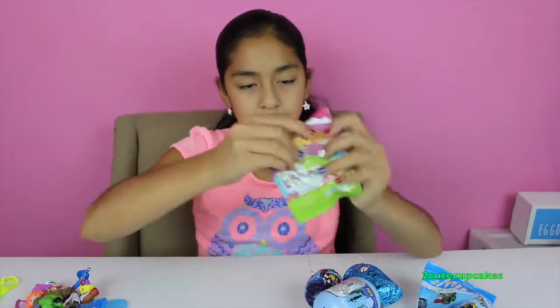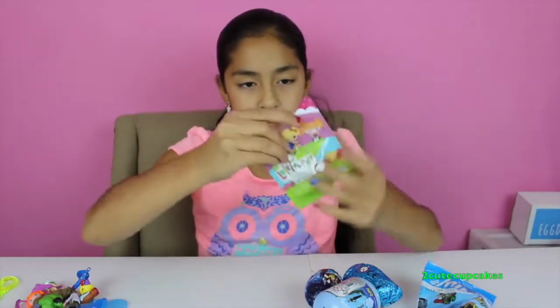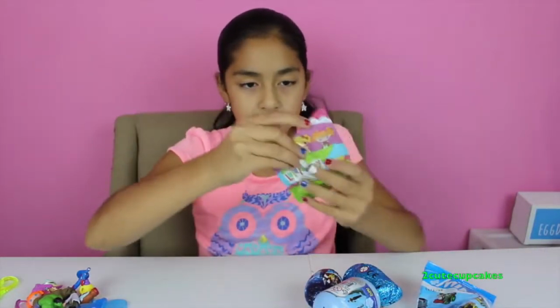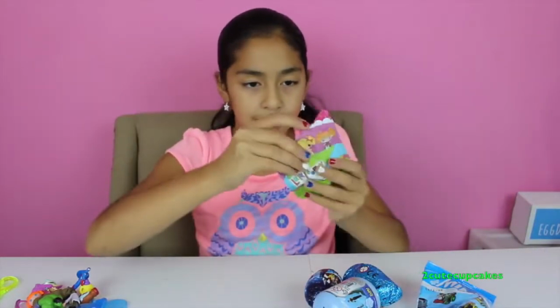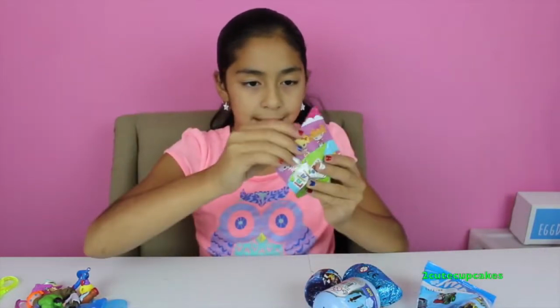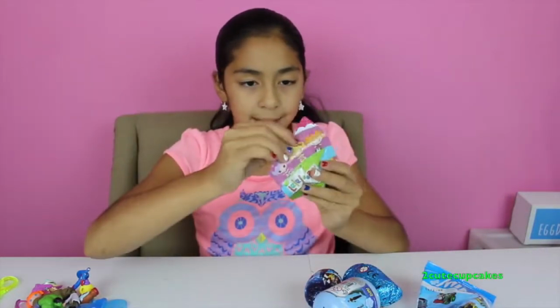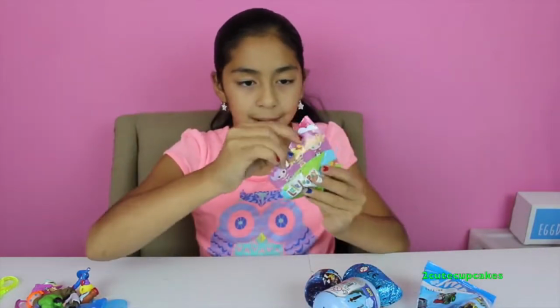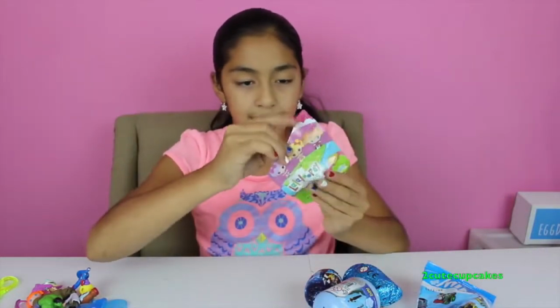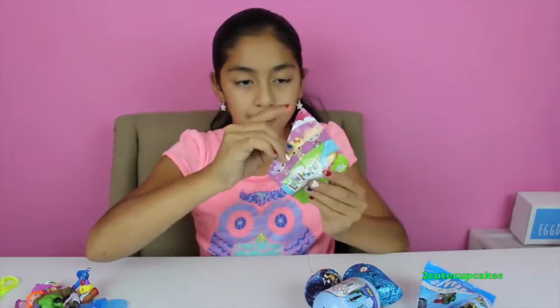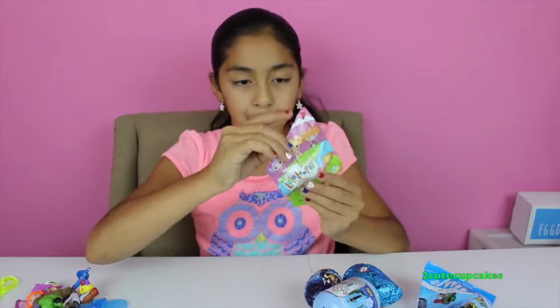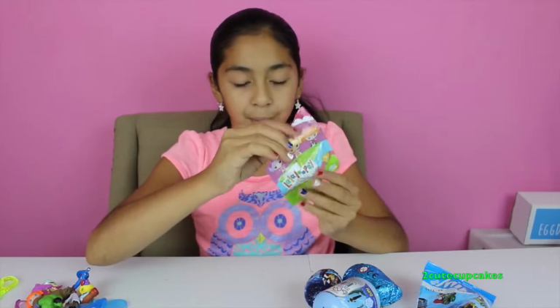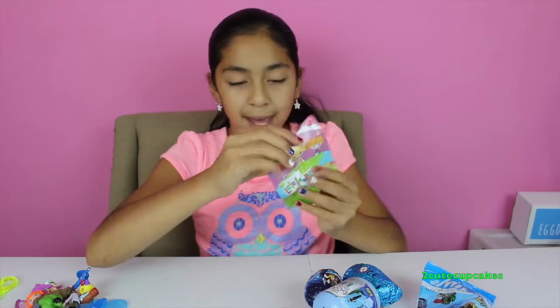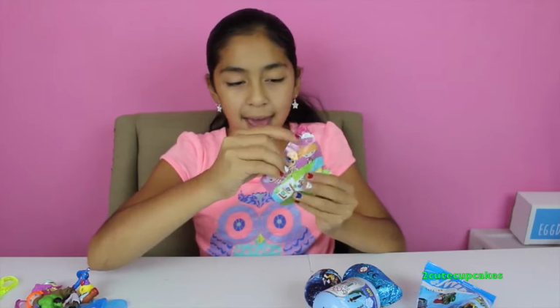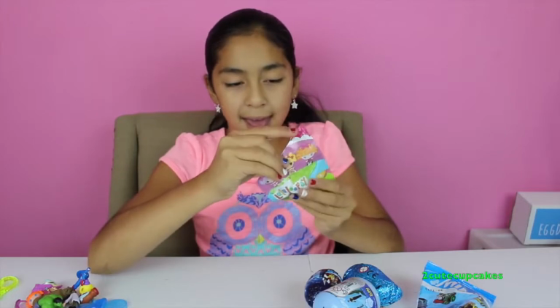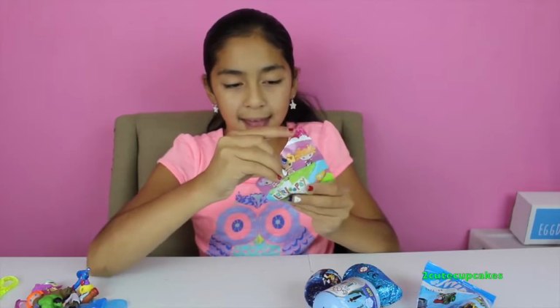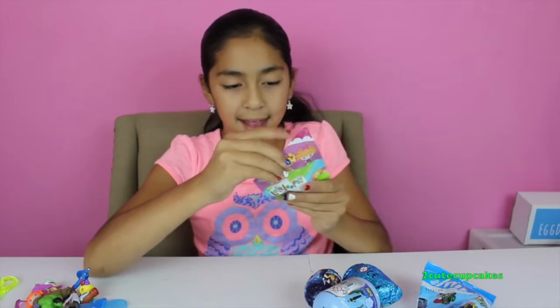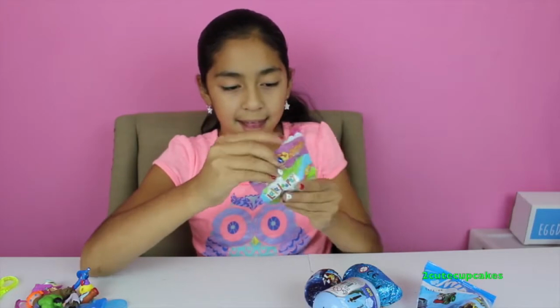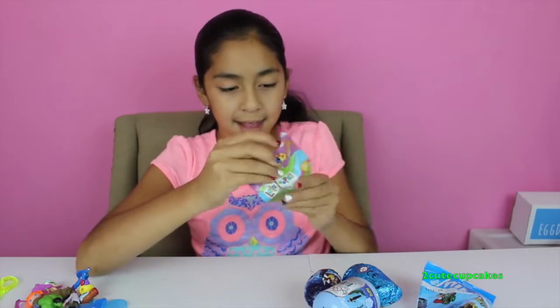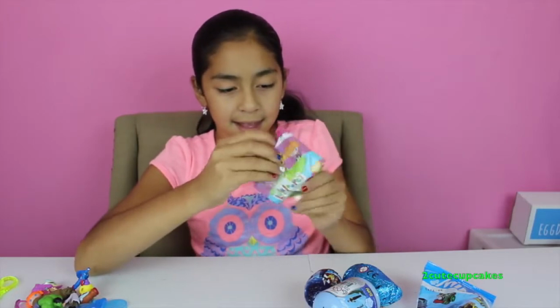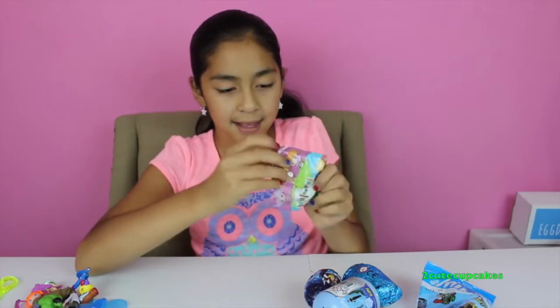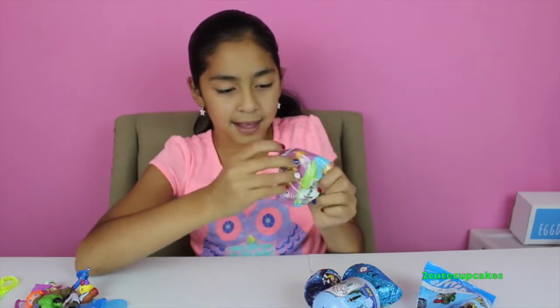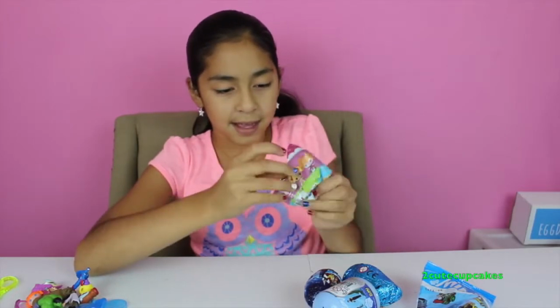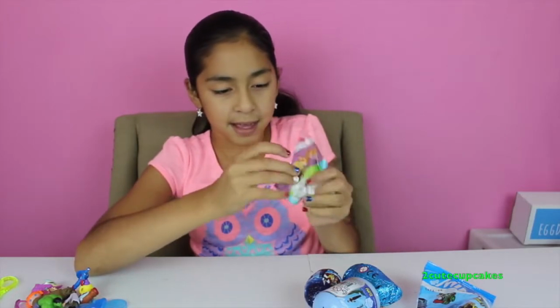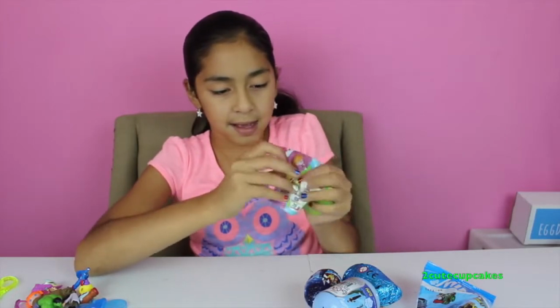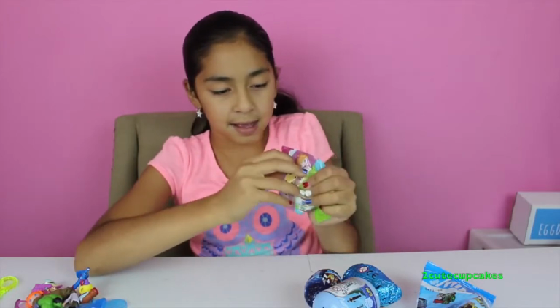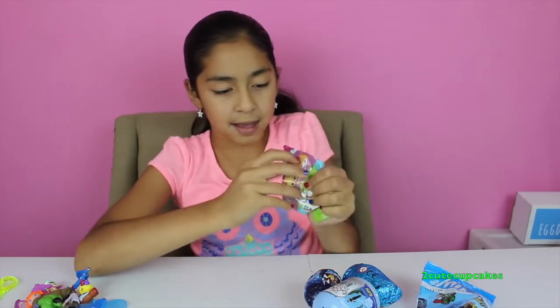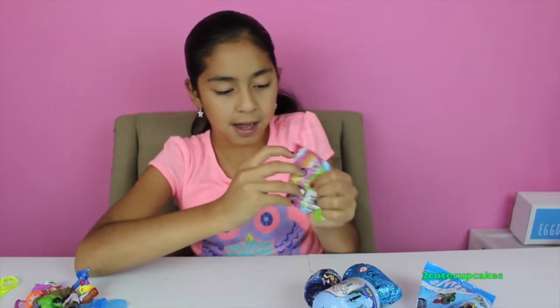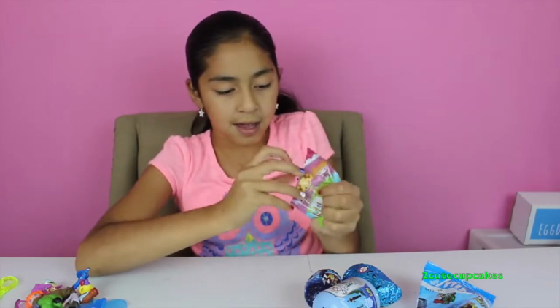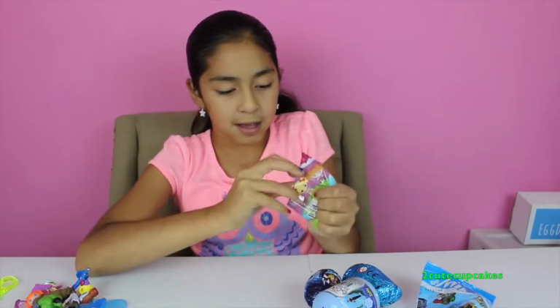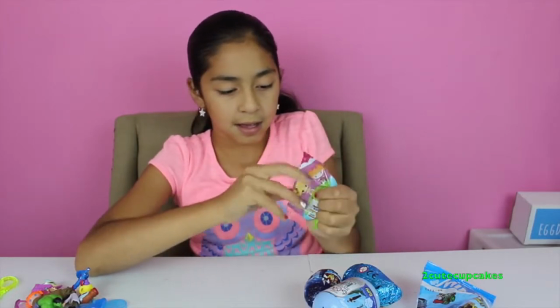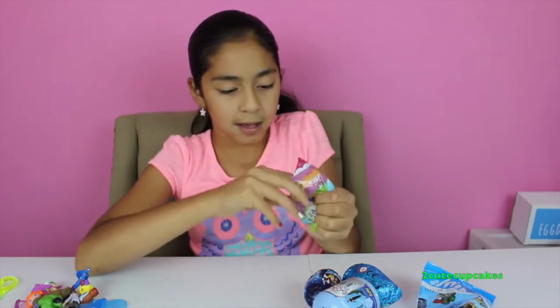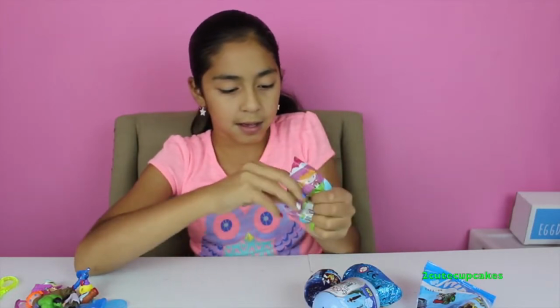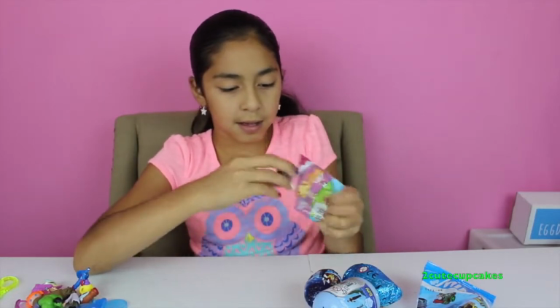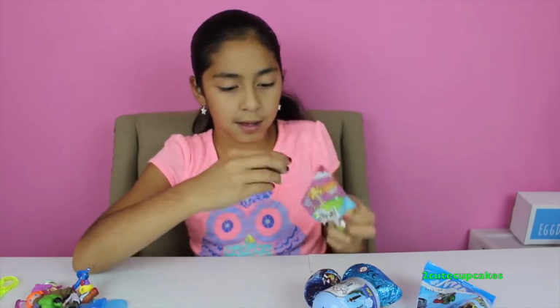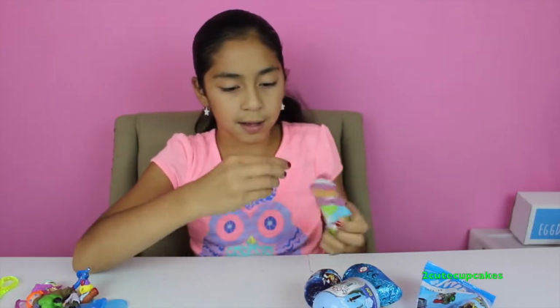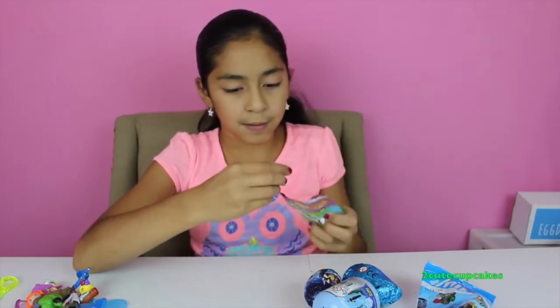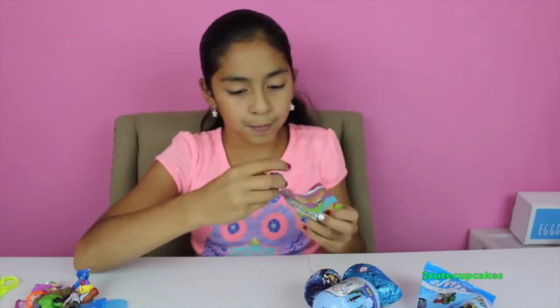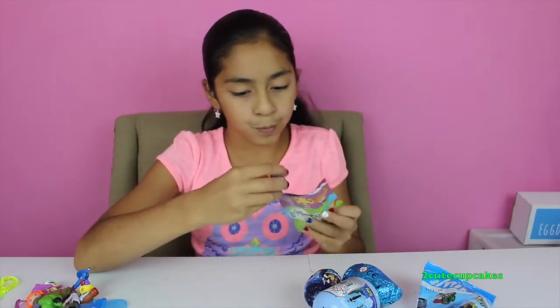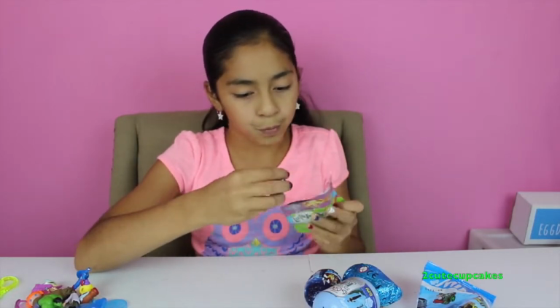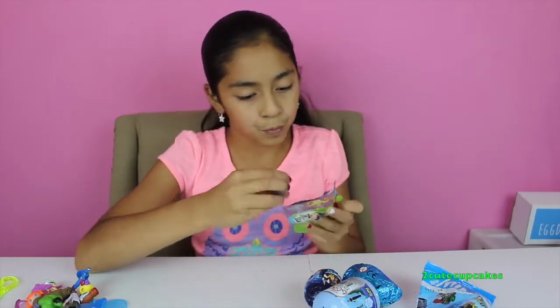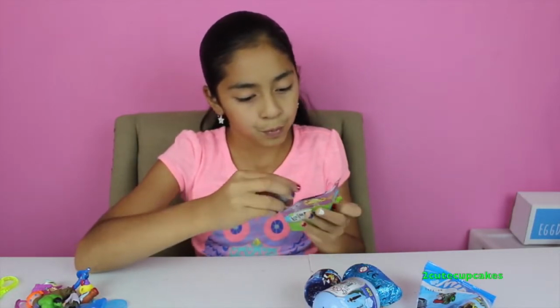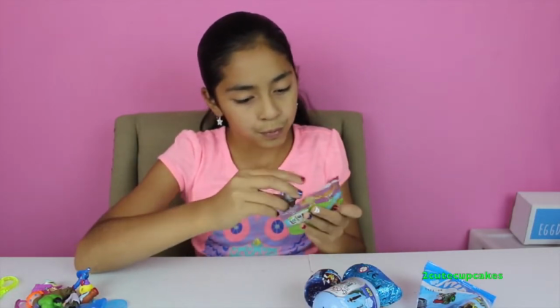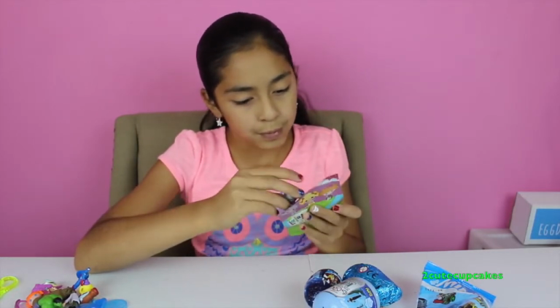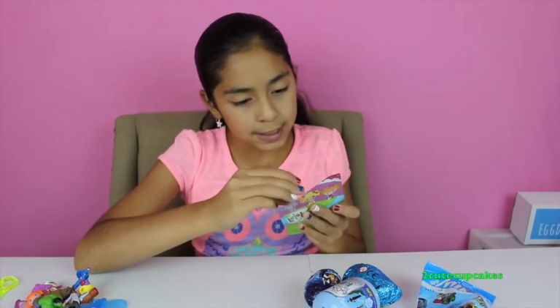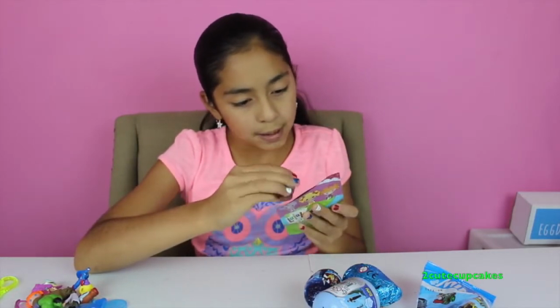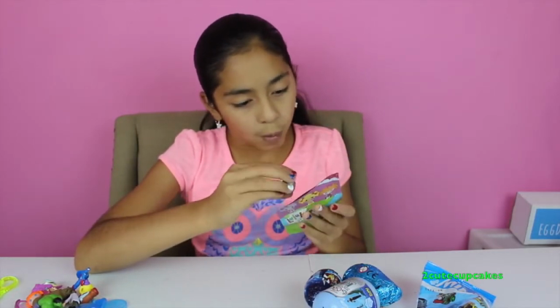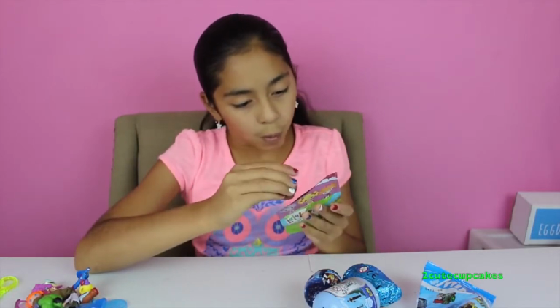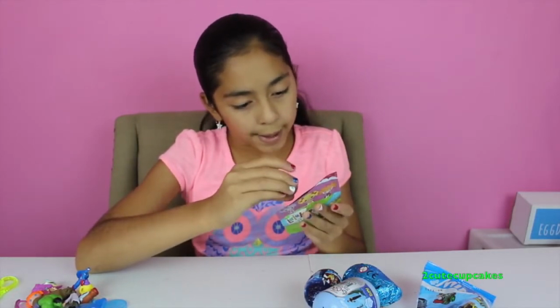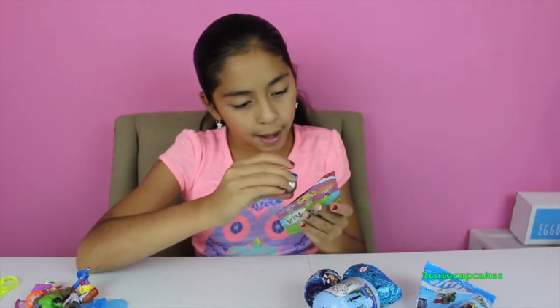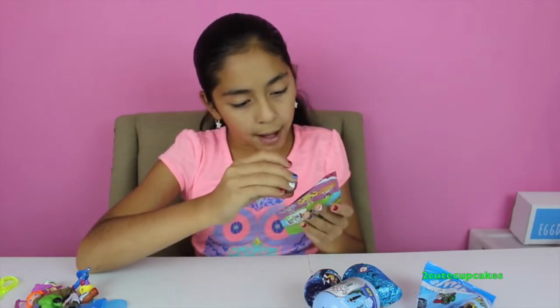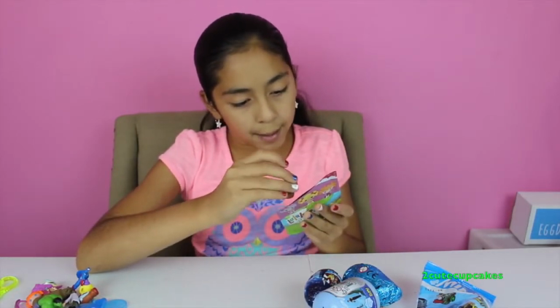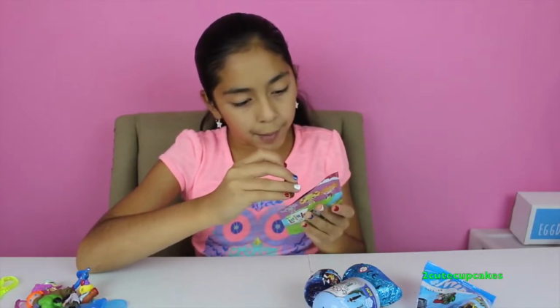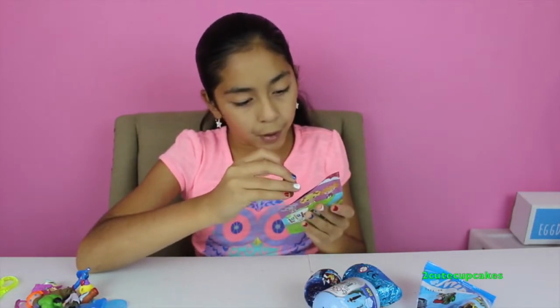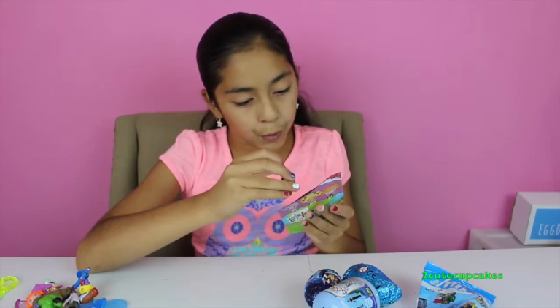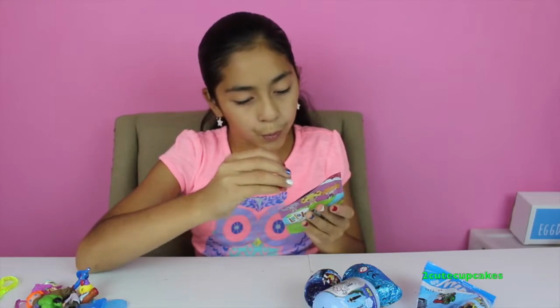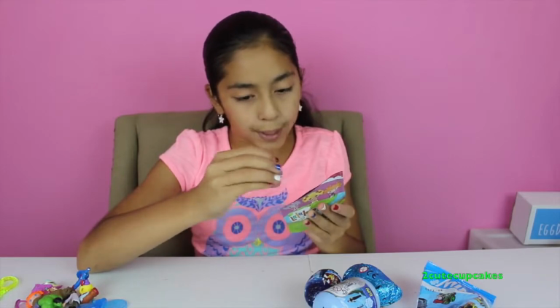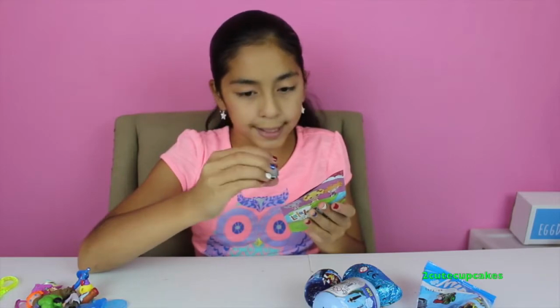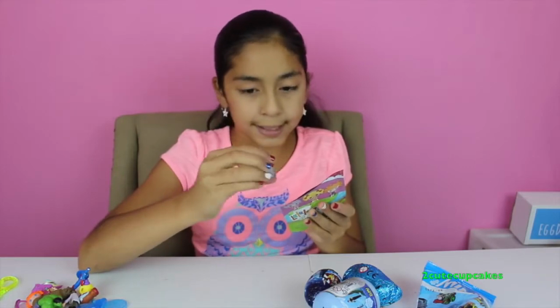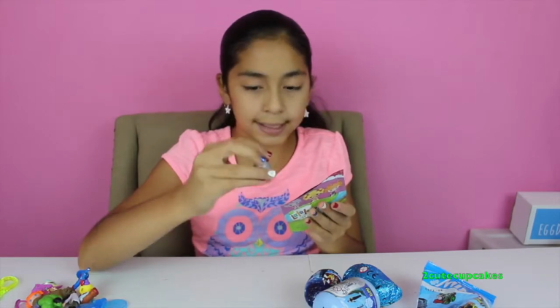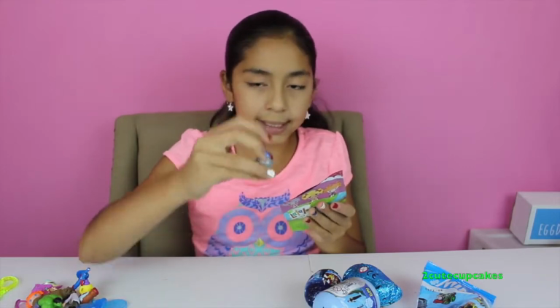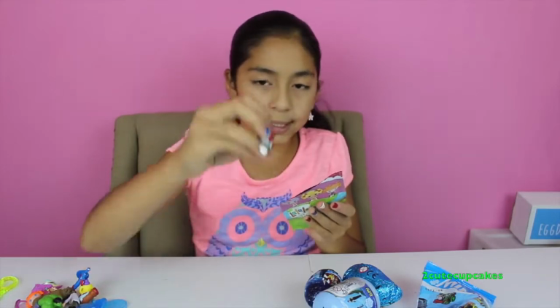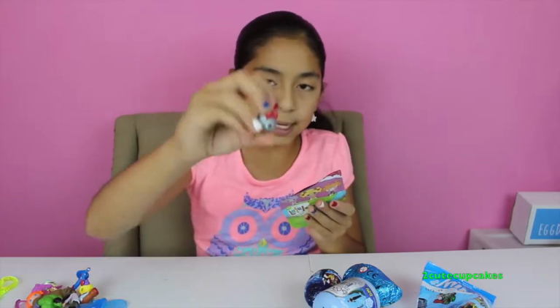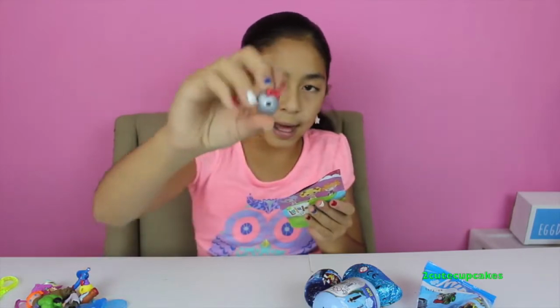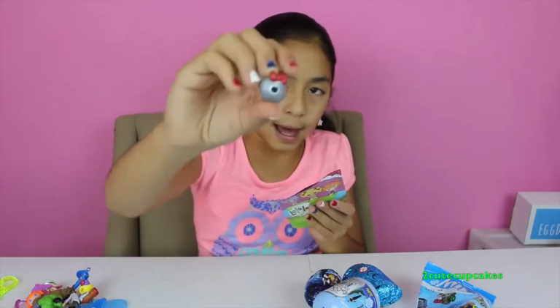Let's see what number we get. We got number 369!